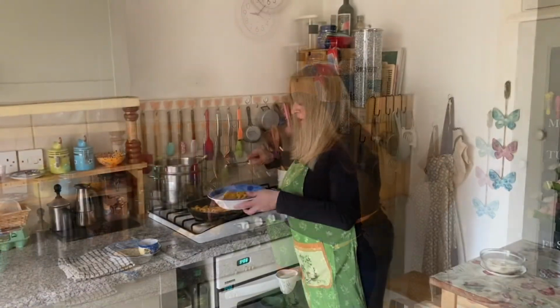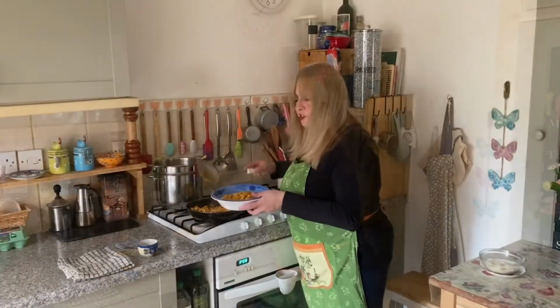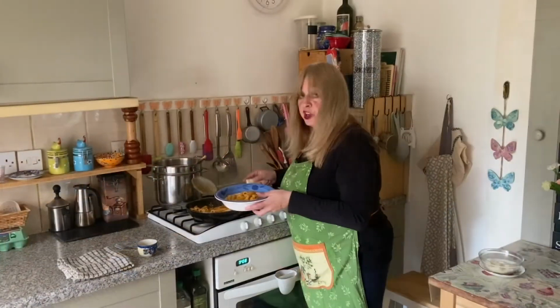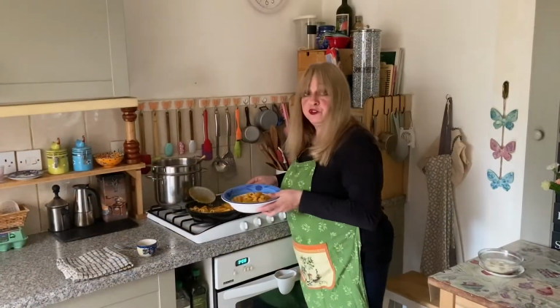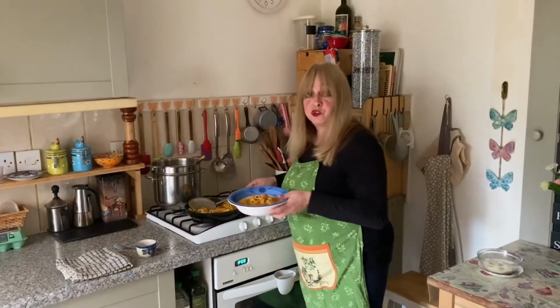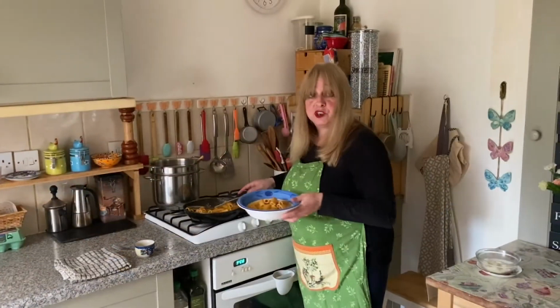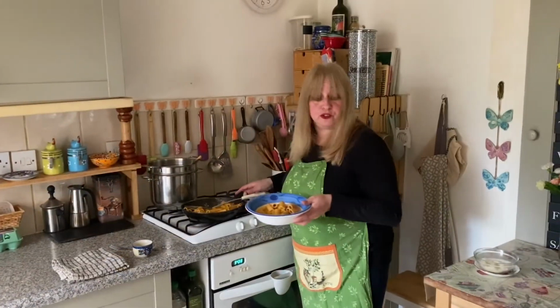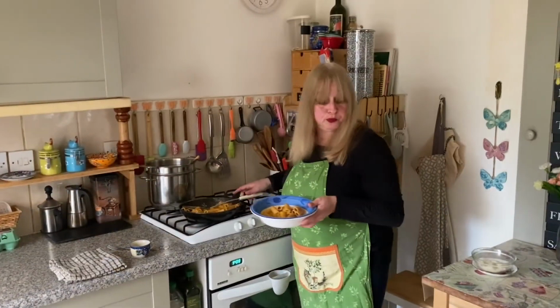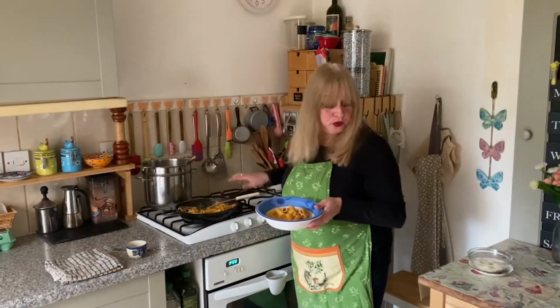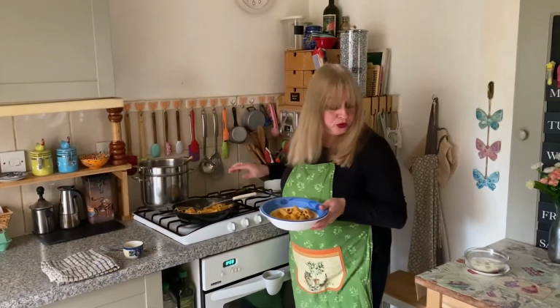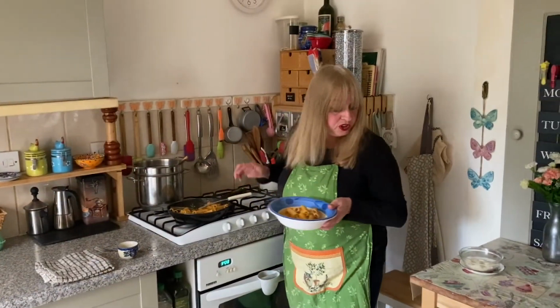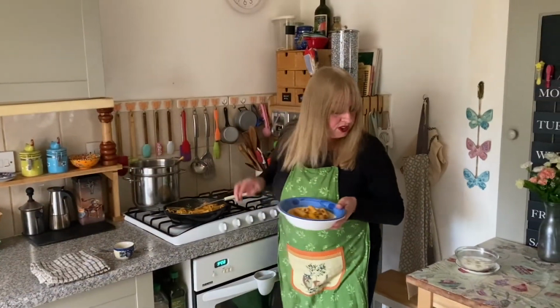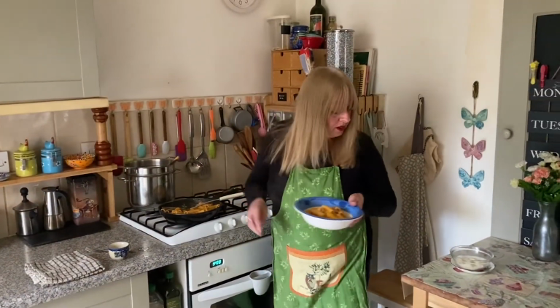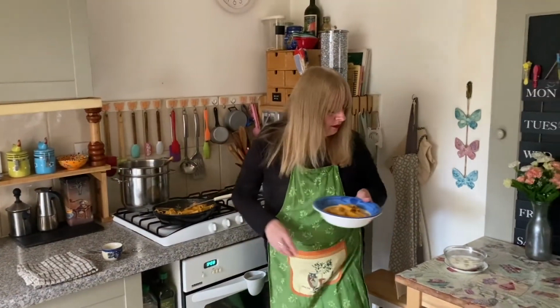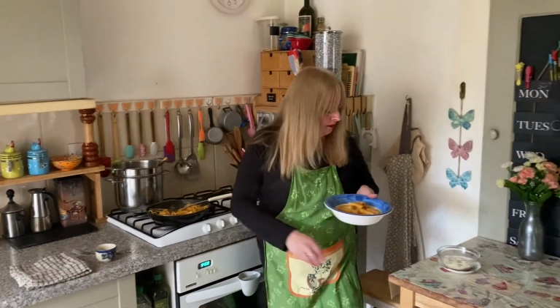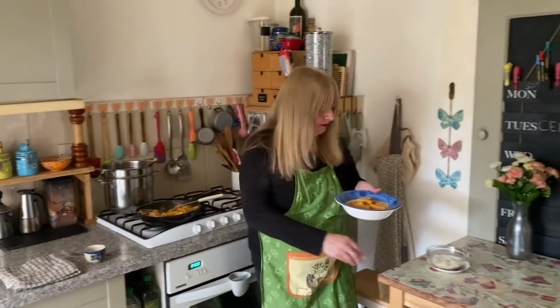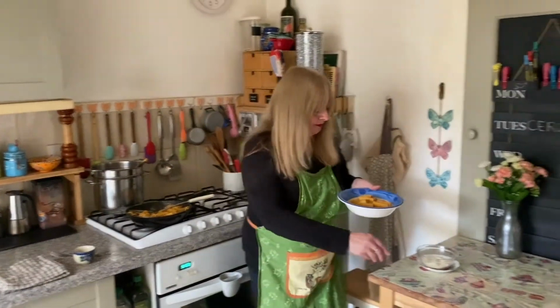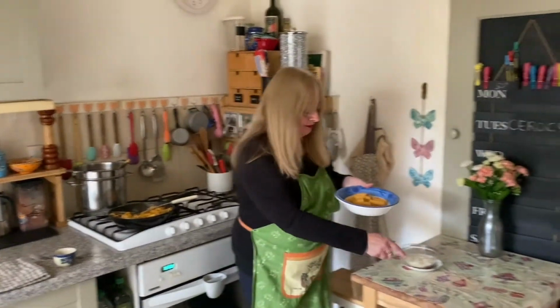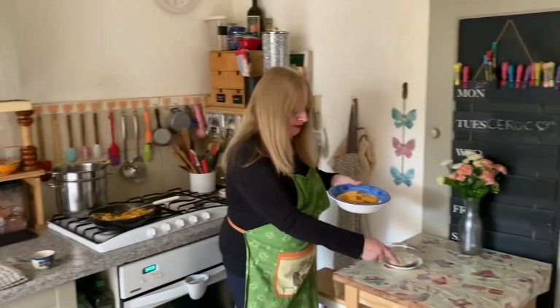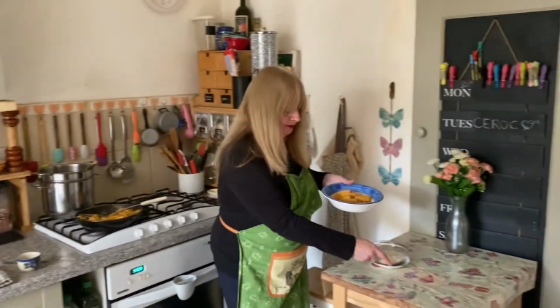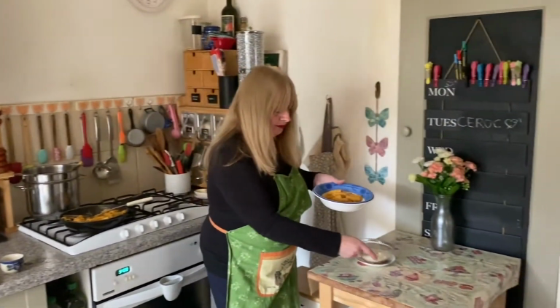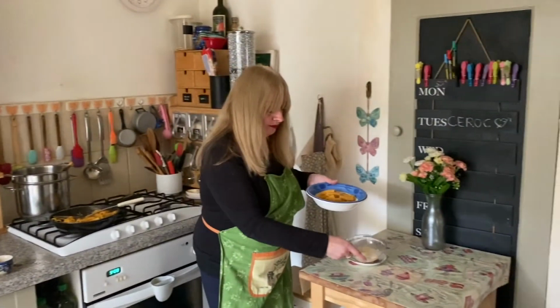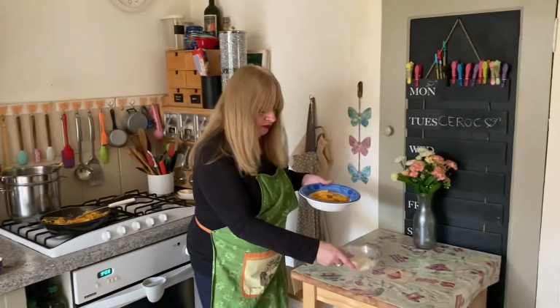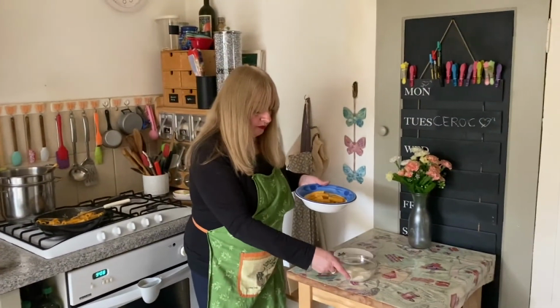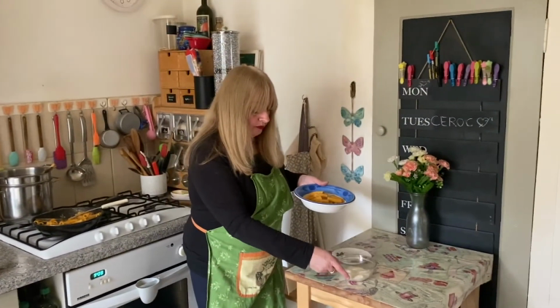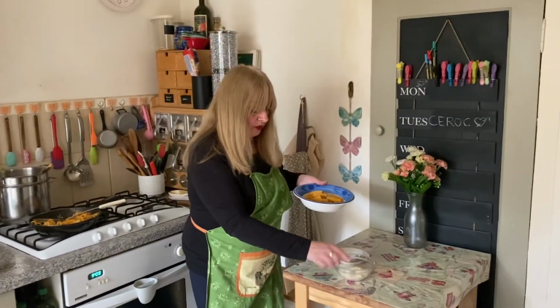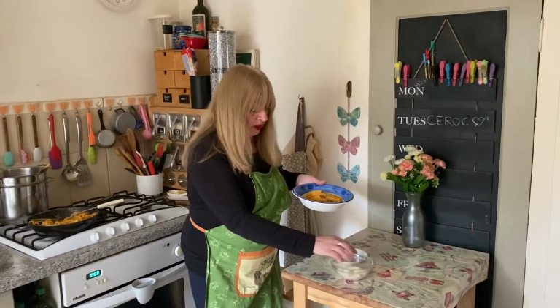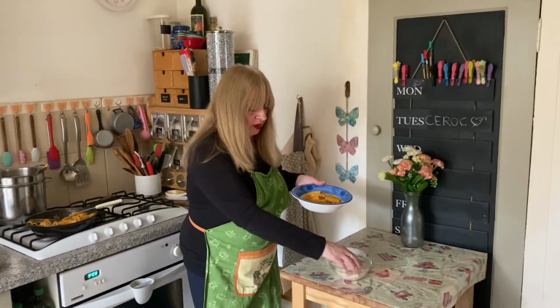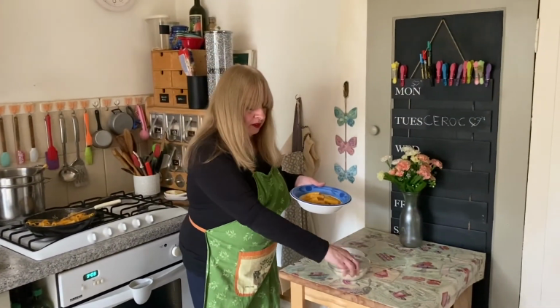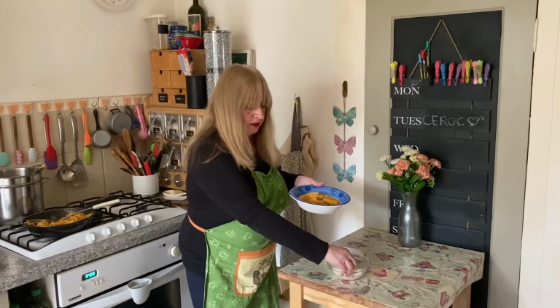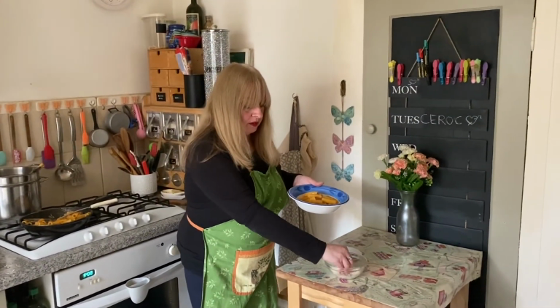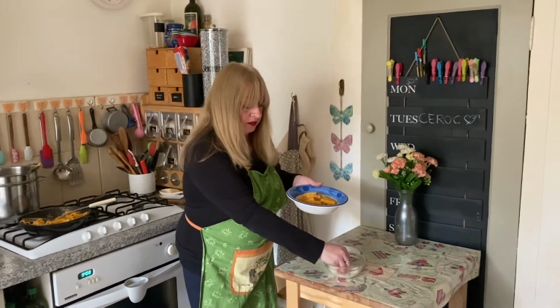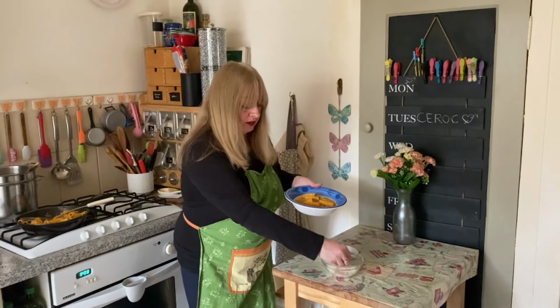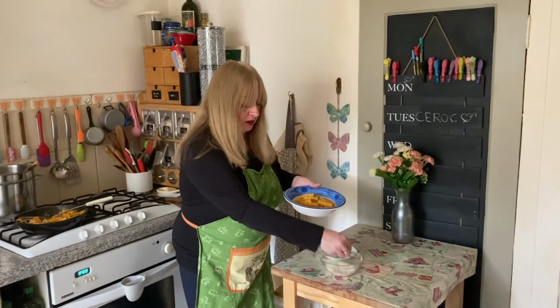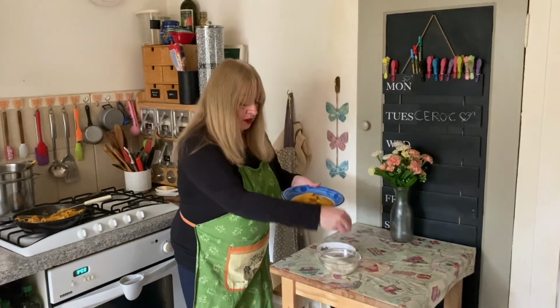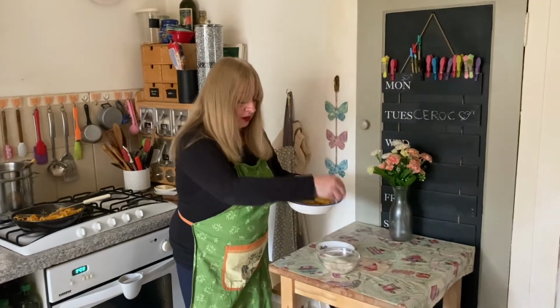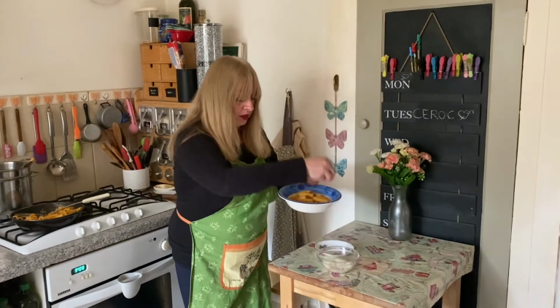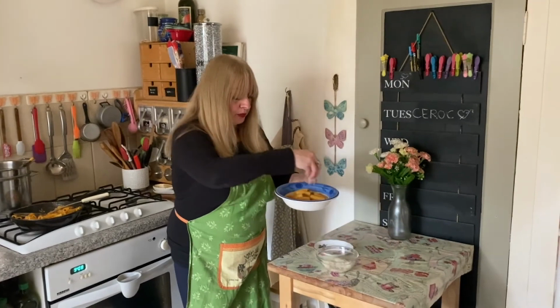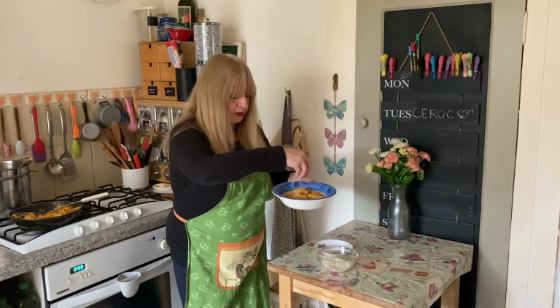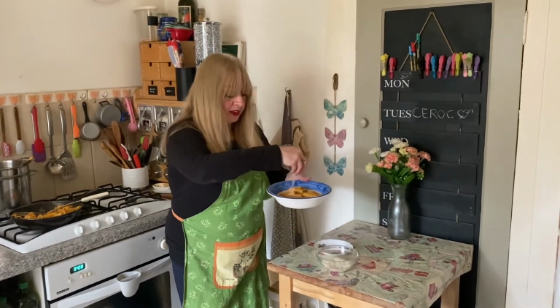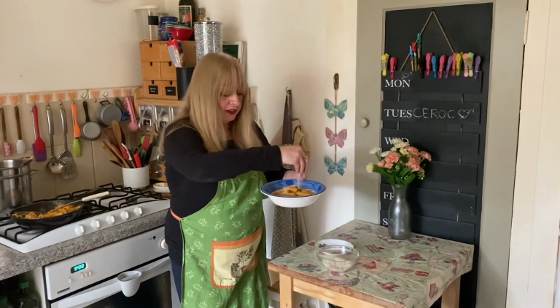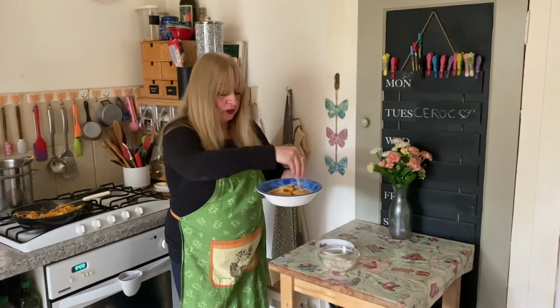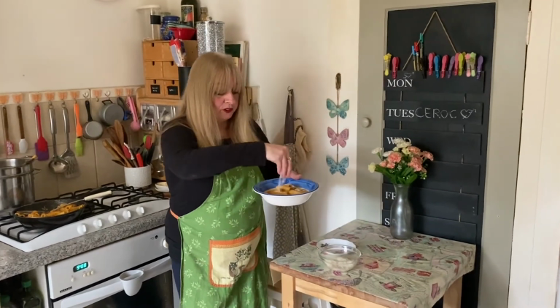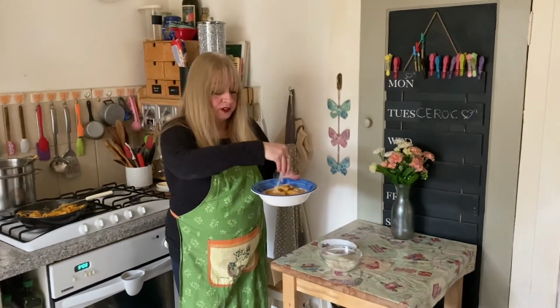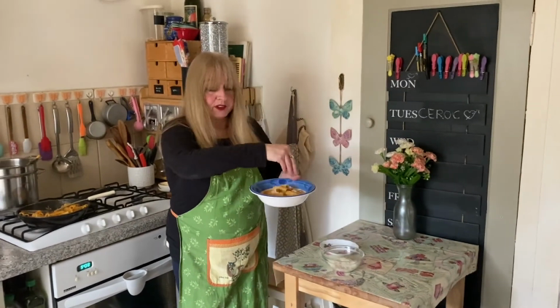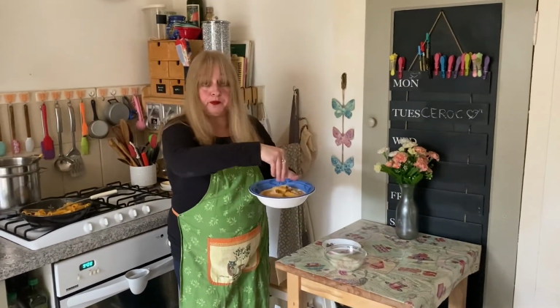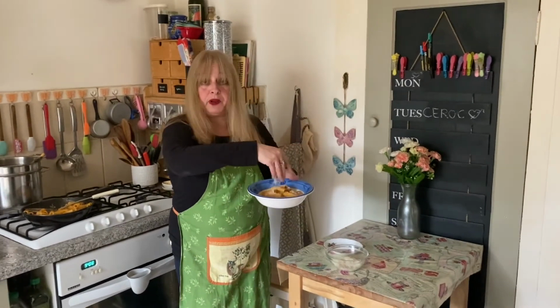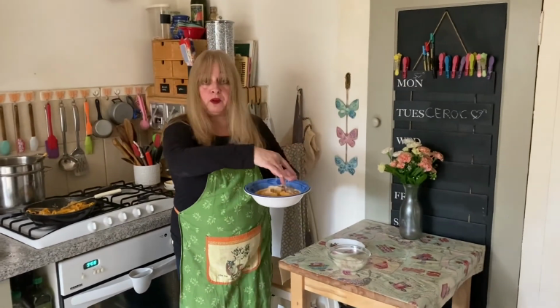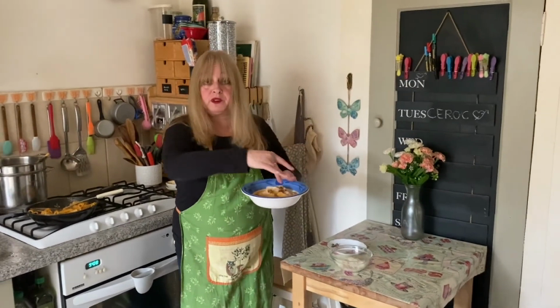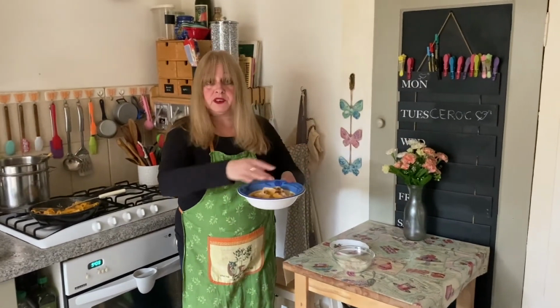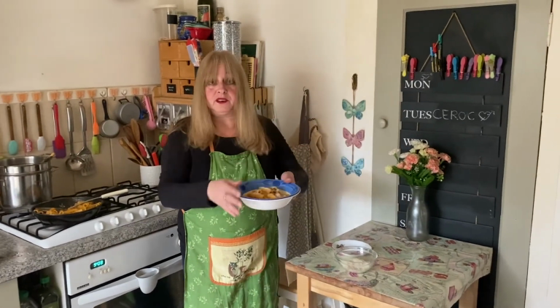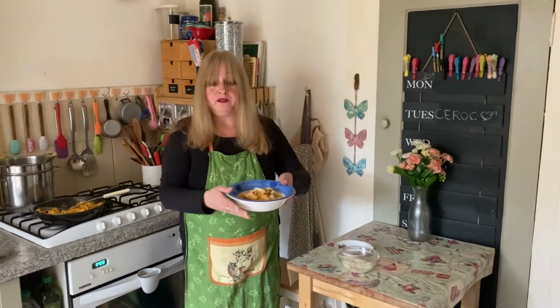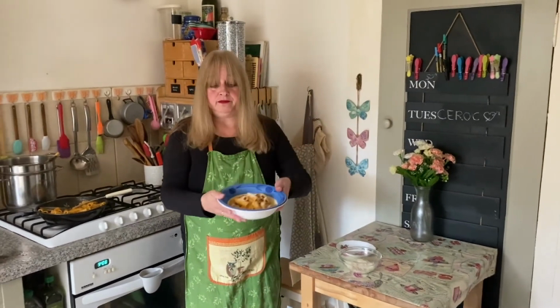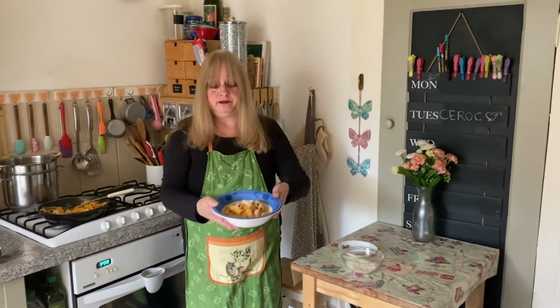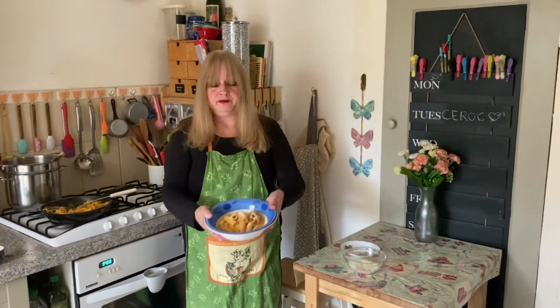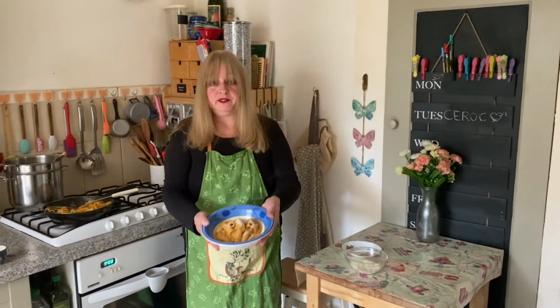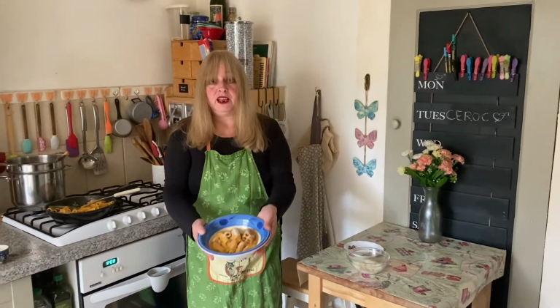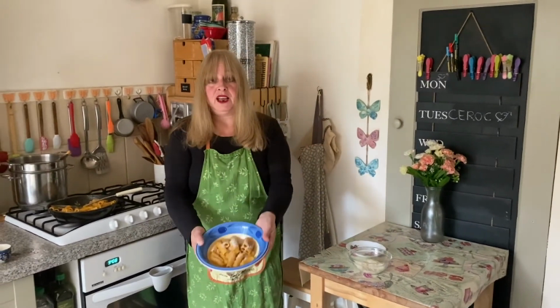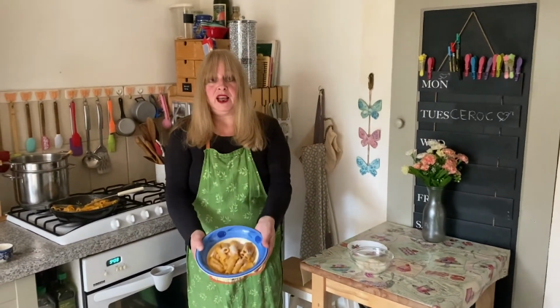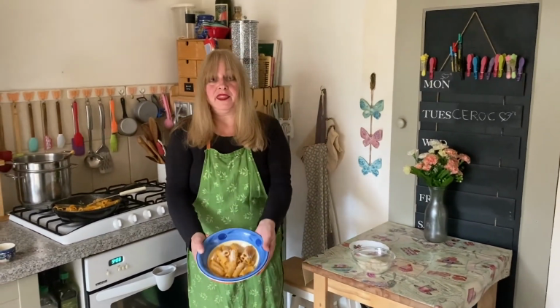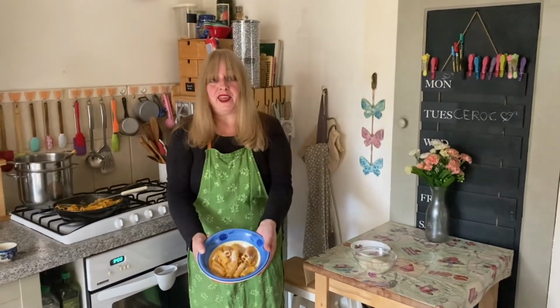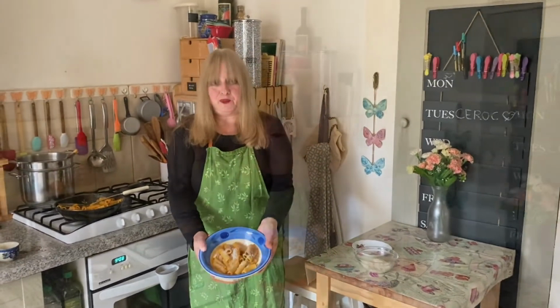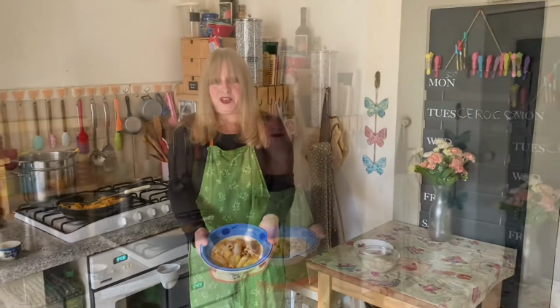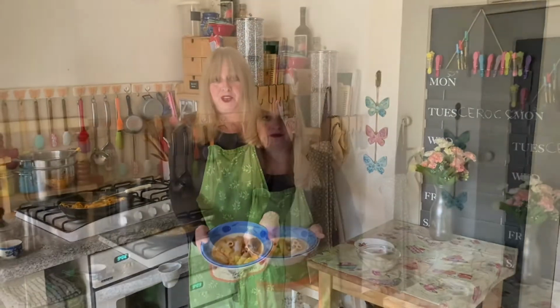Serve yourself a portion. Sprinkle on some parmesan and there we go.